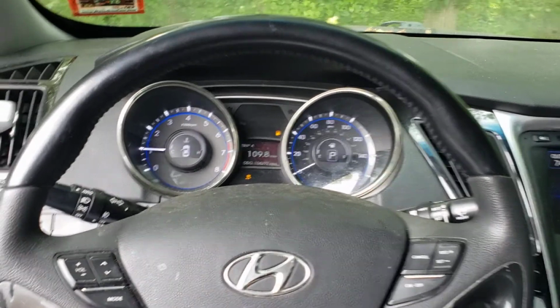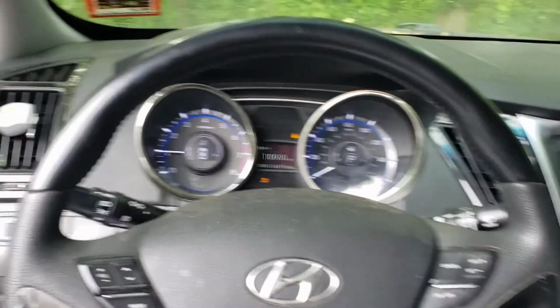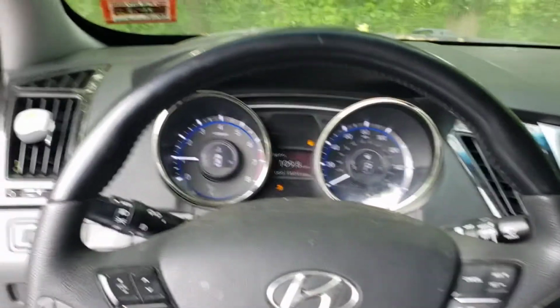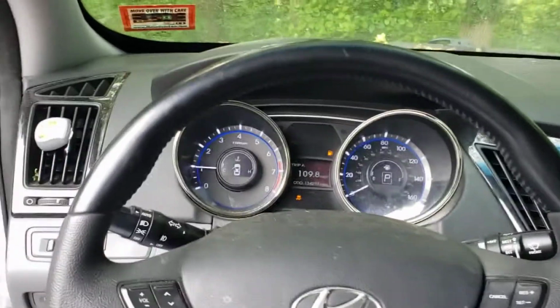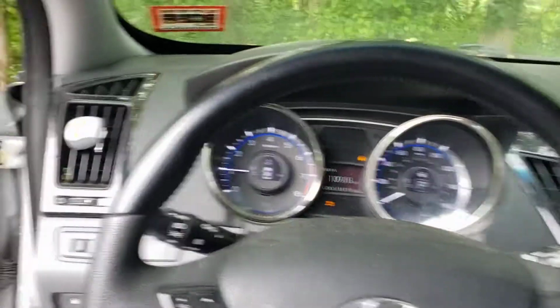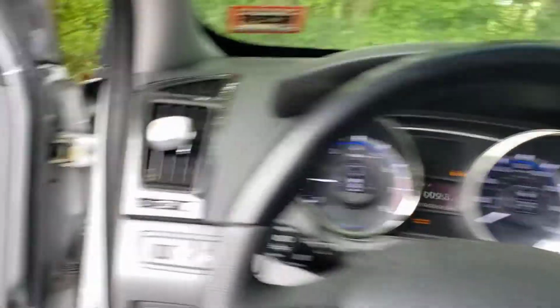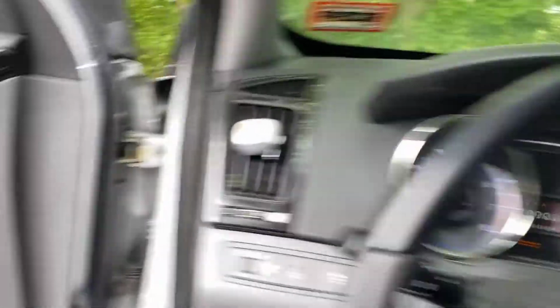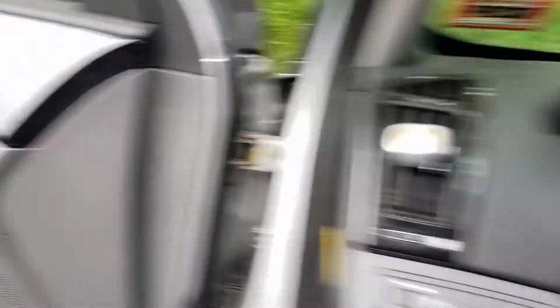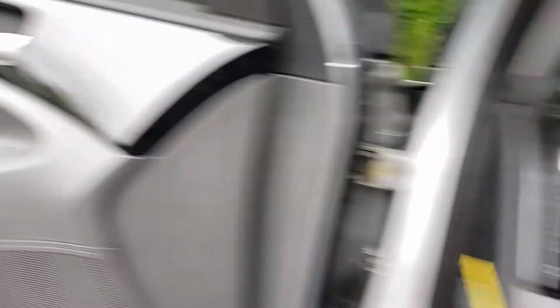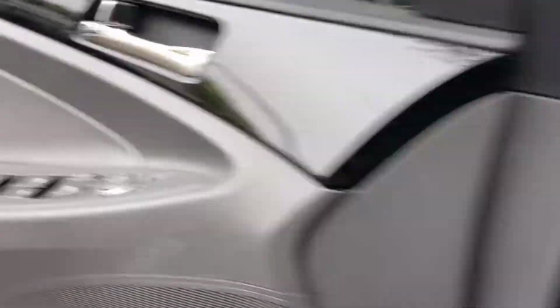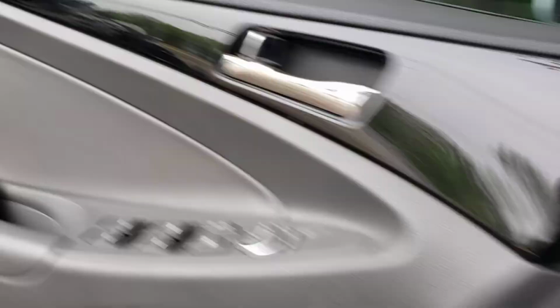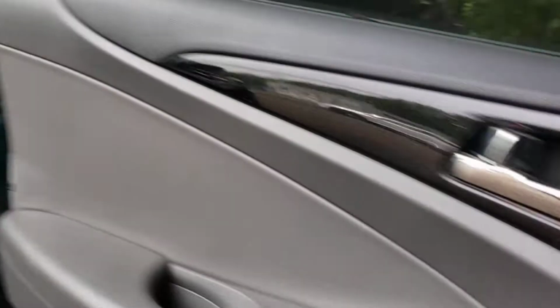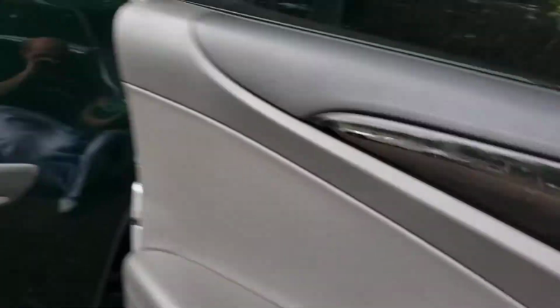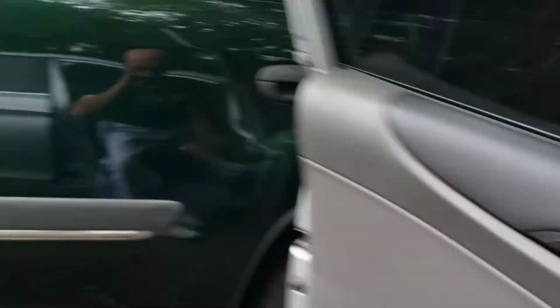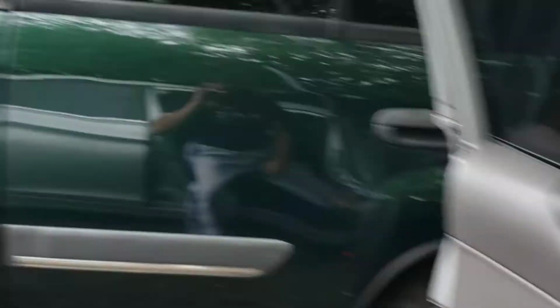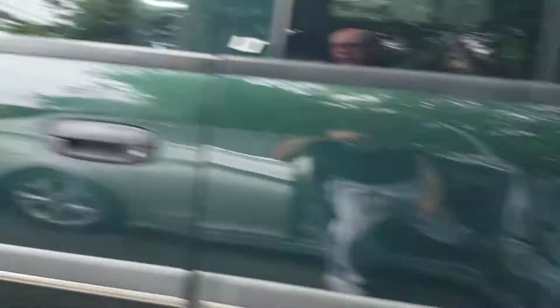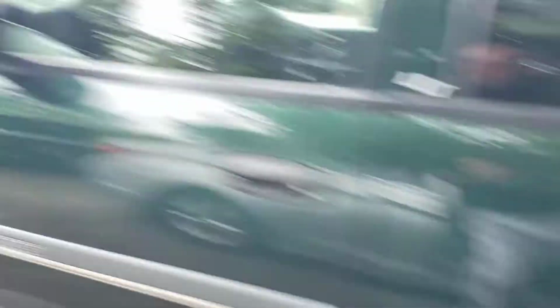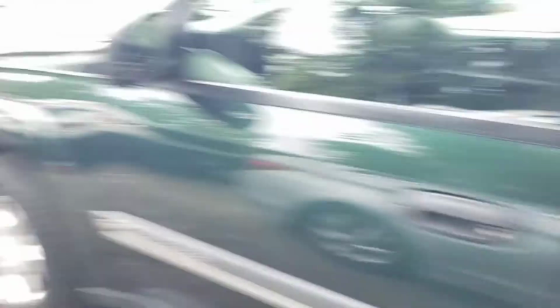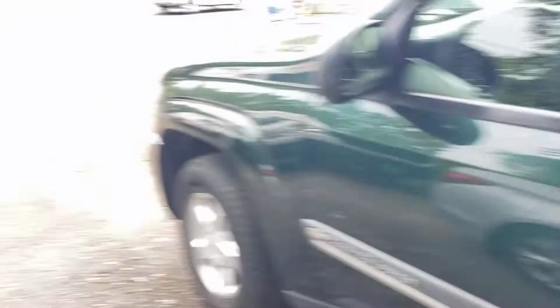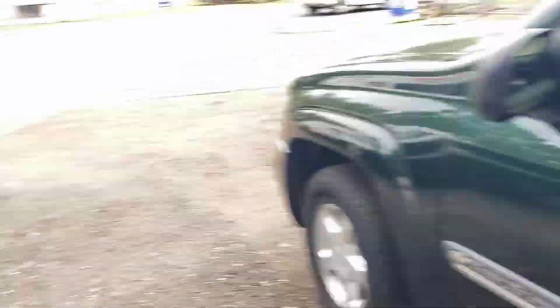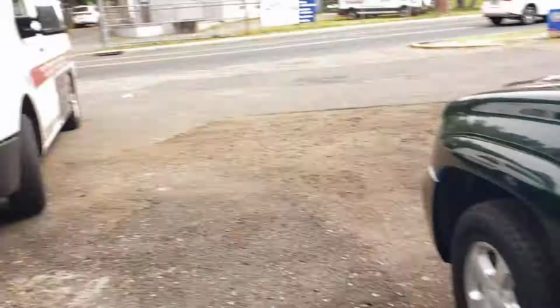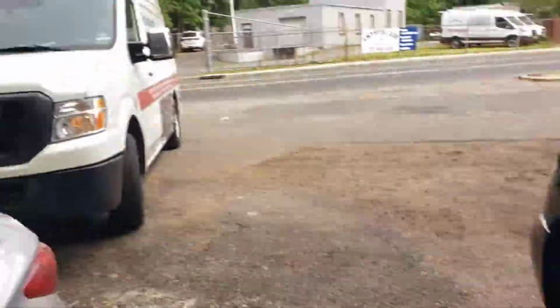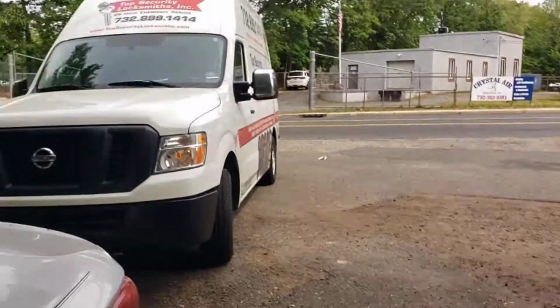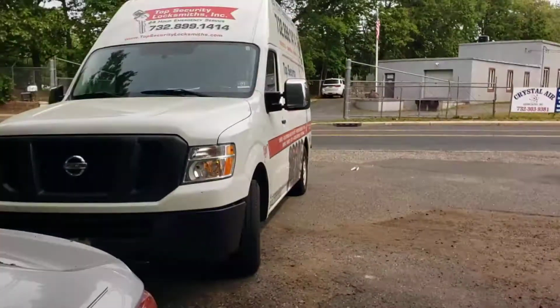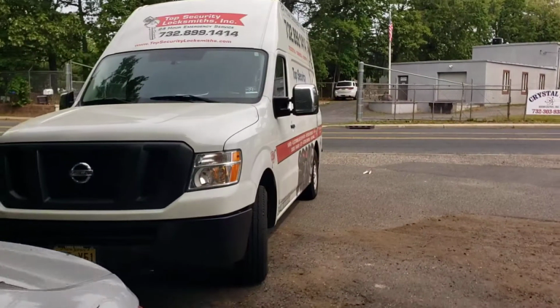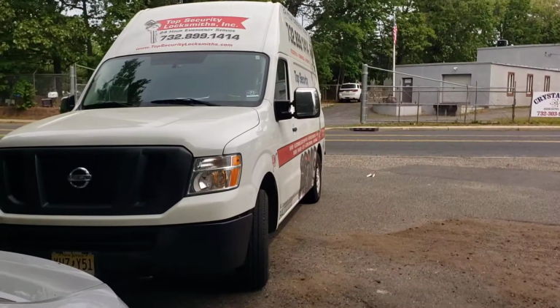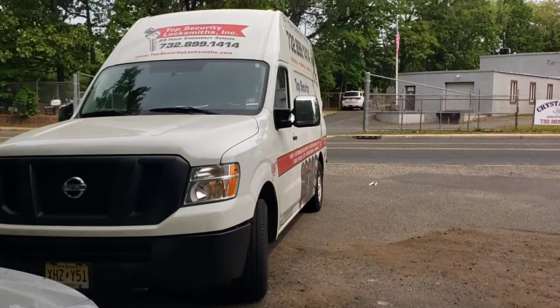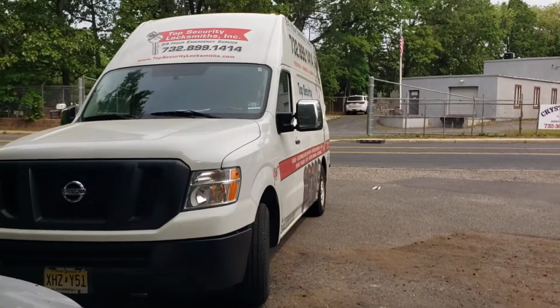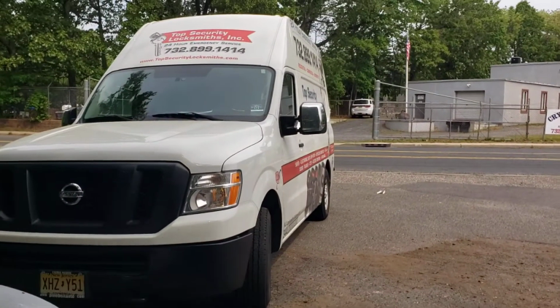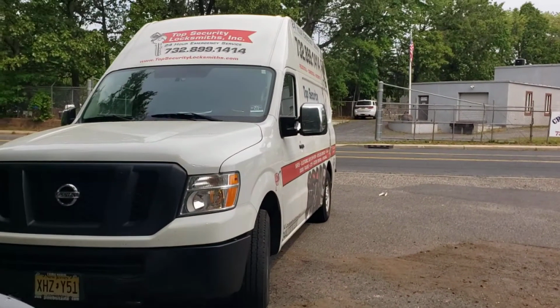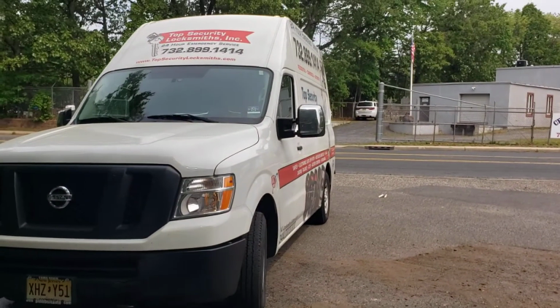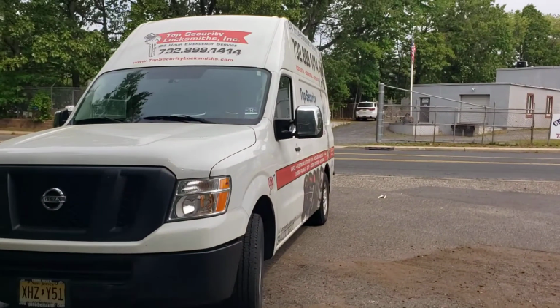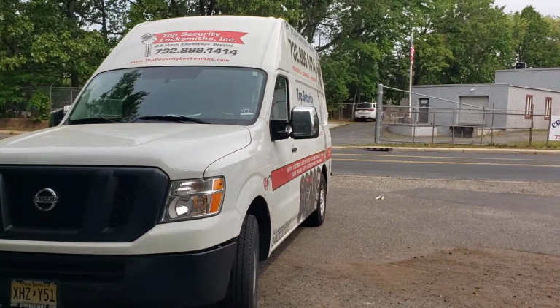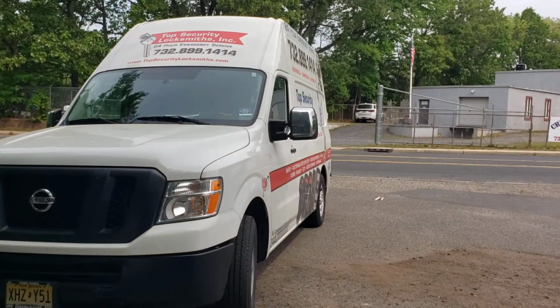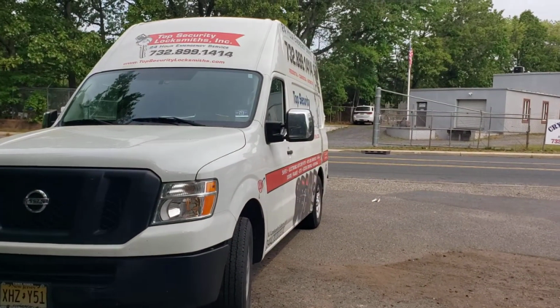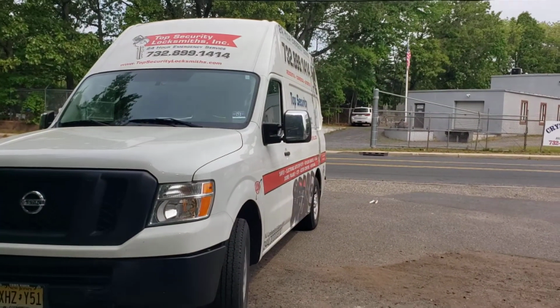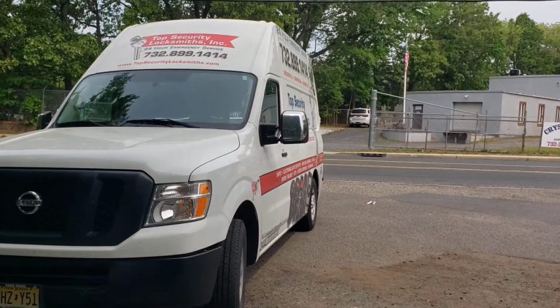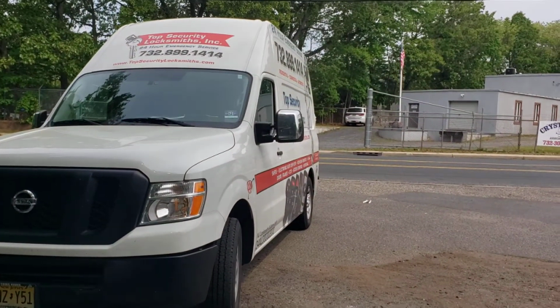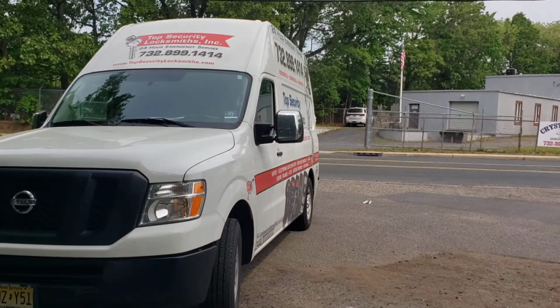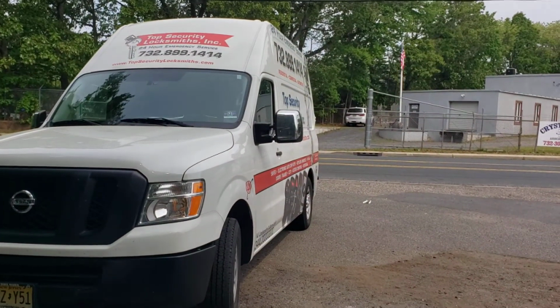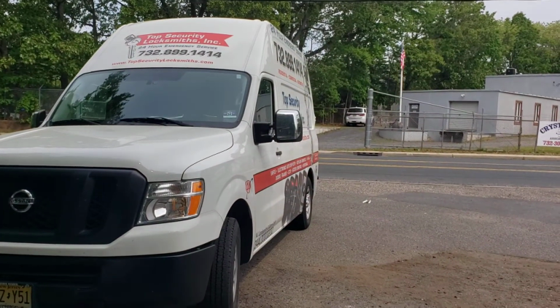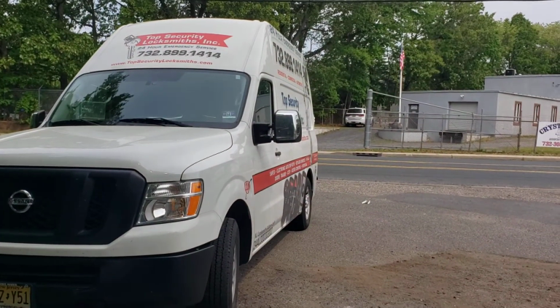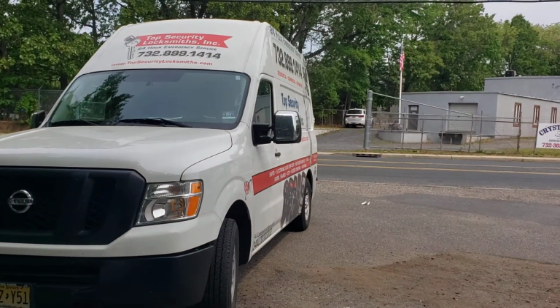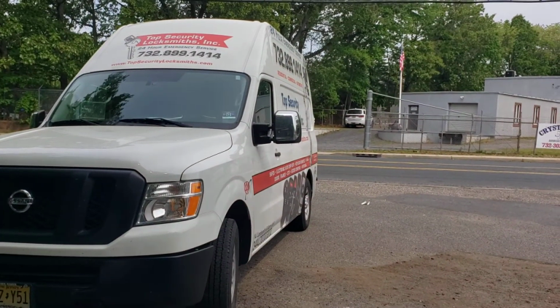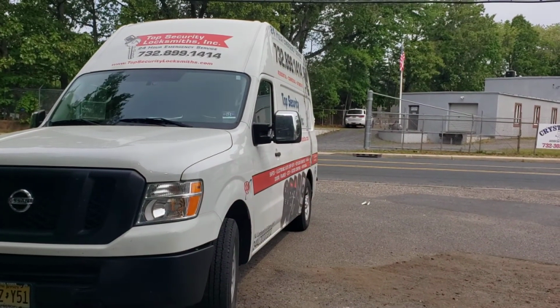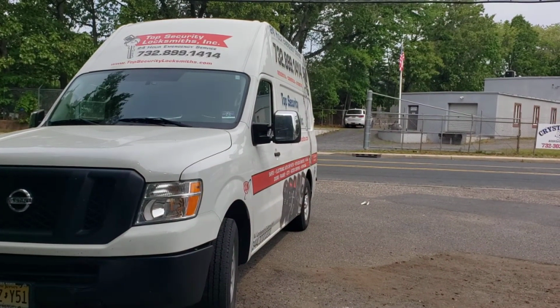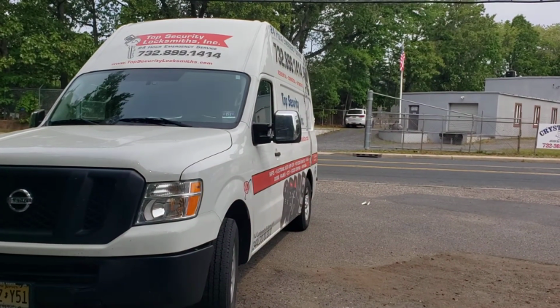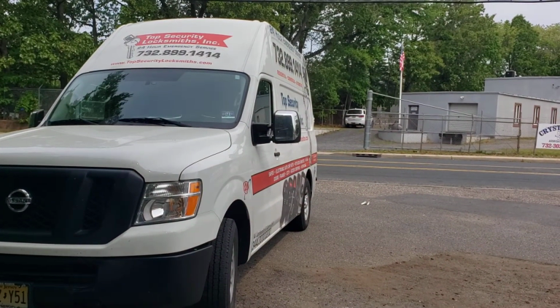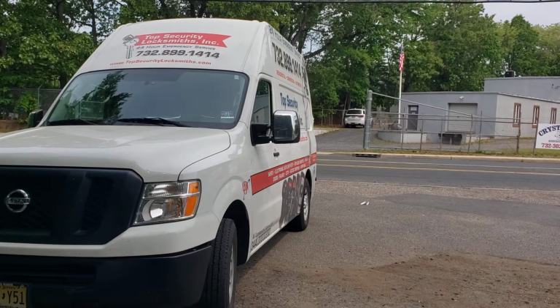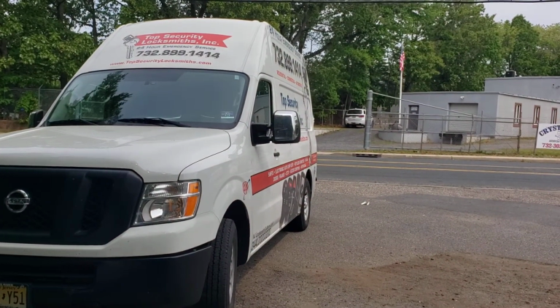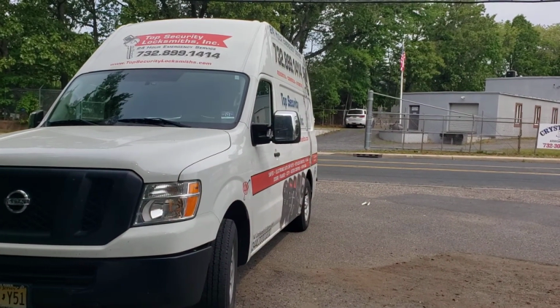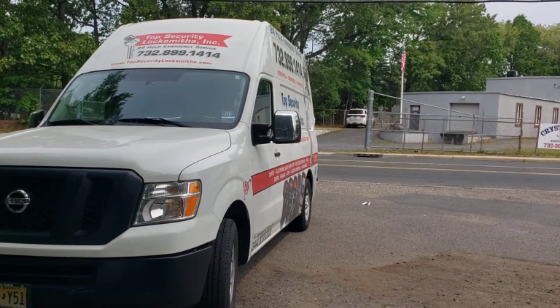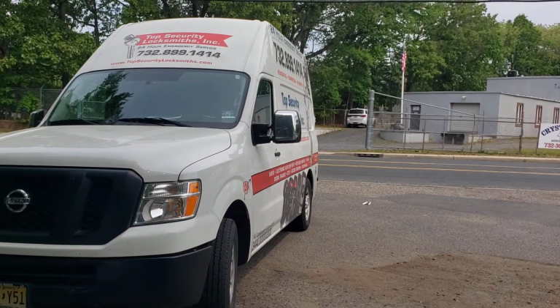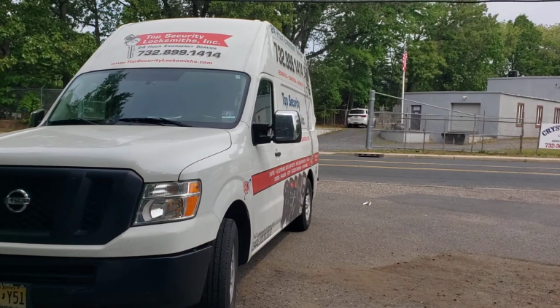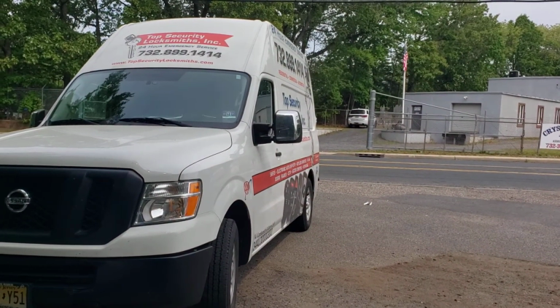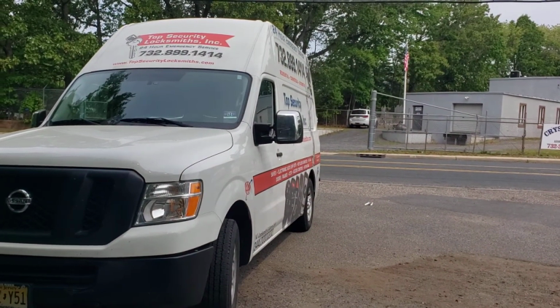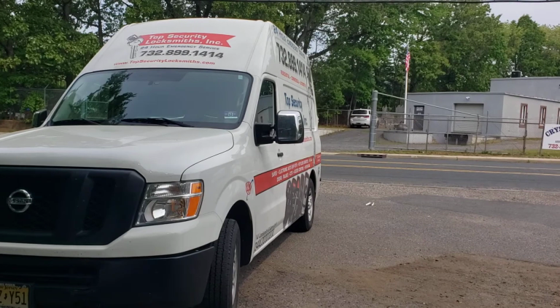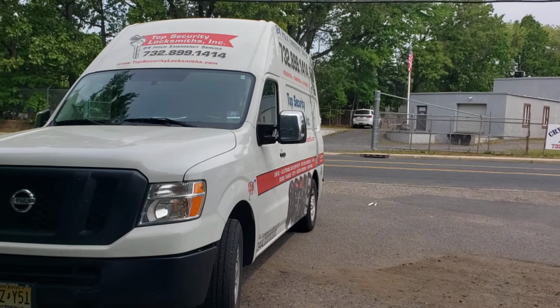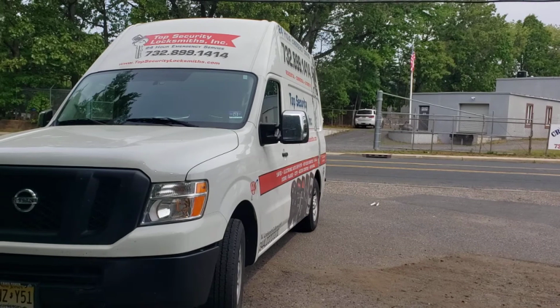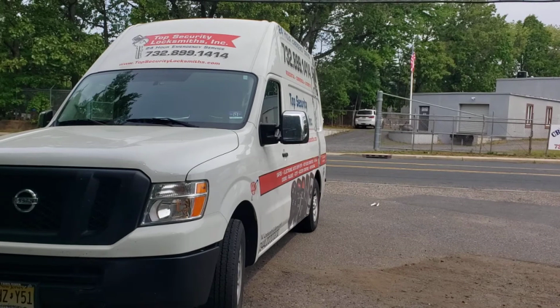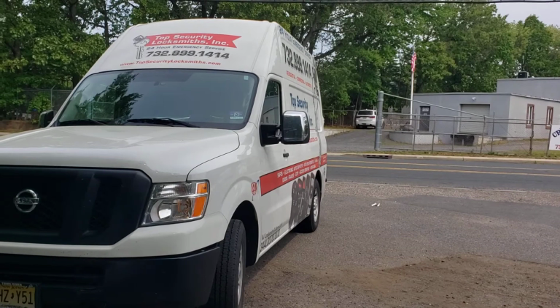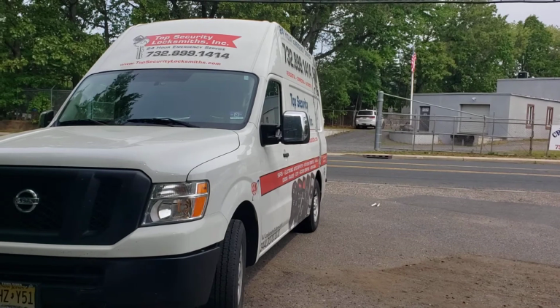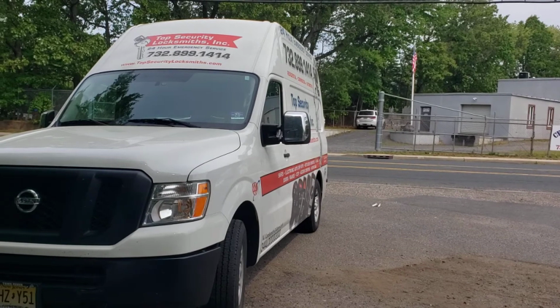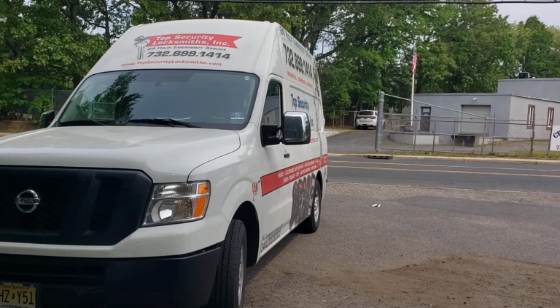If you give us a call: 732-899-1414. Top Security Locksmith — all your lock and security needs.